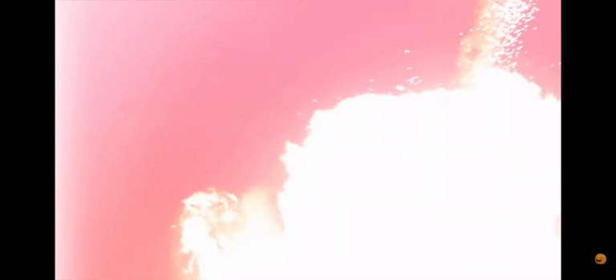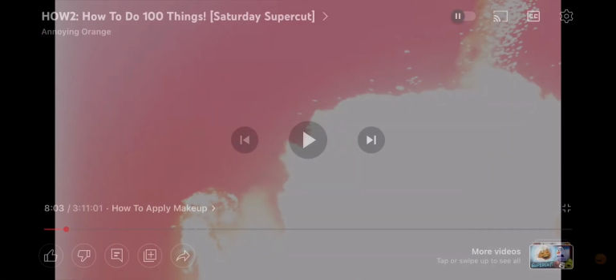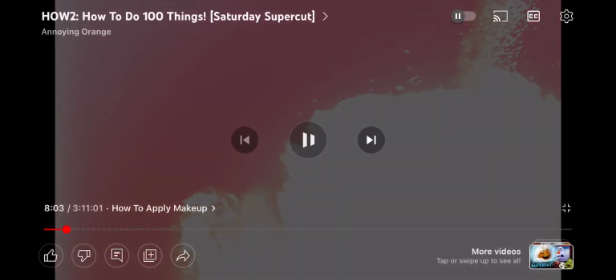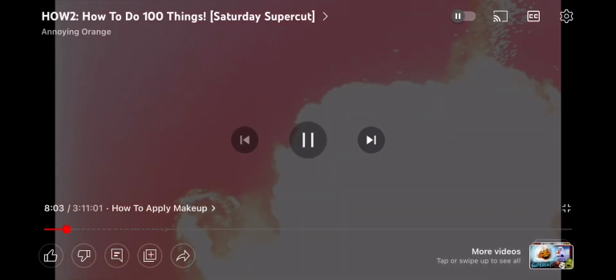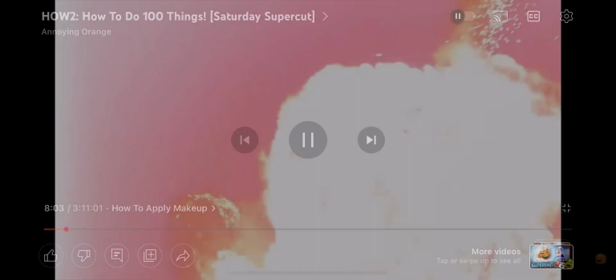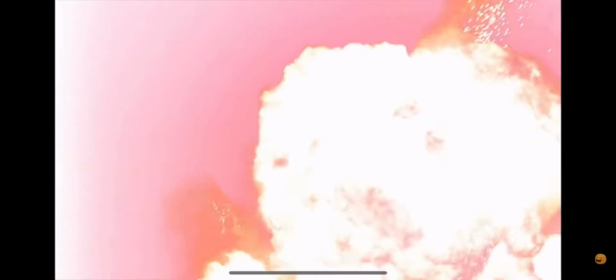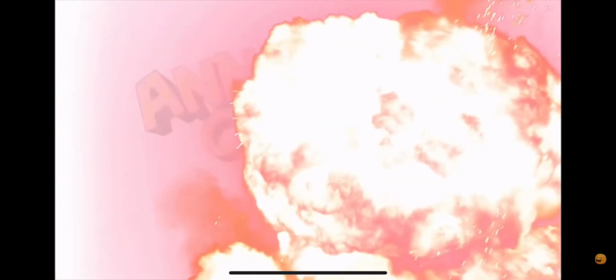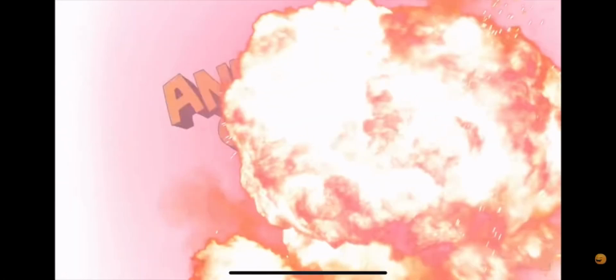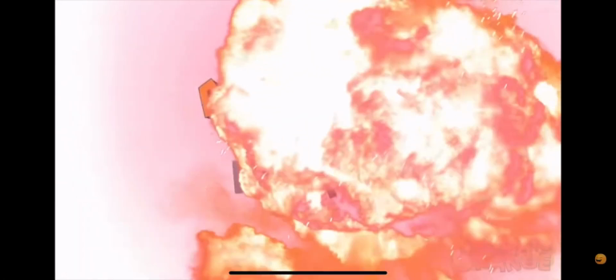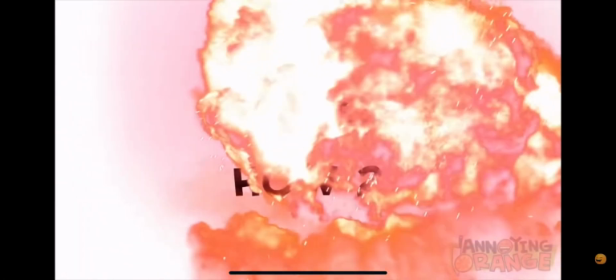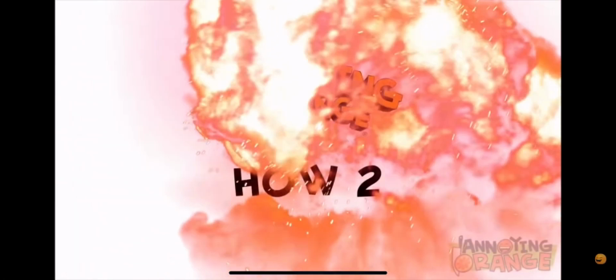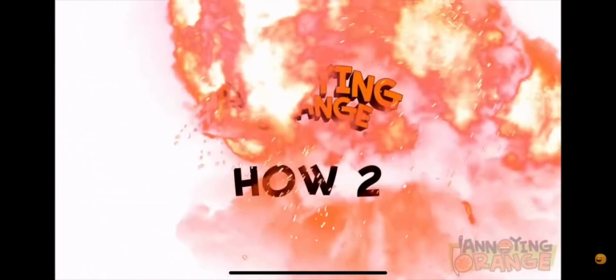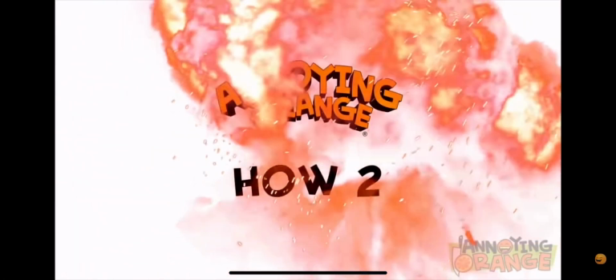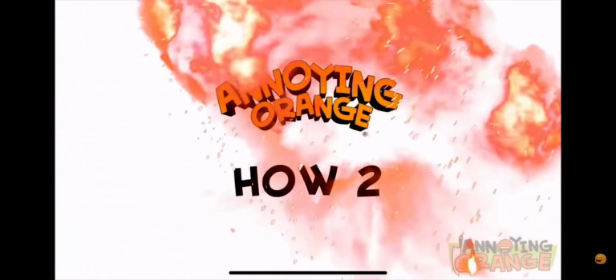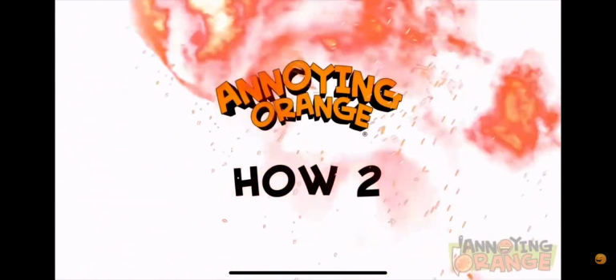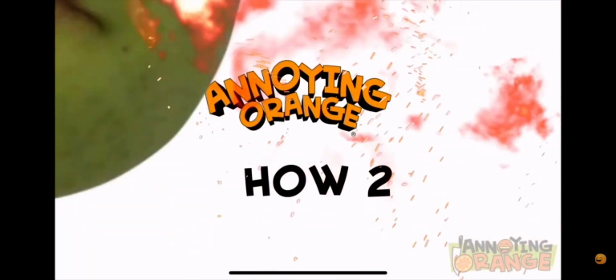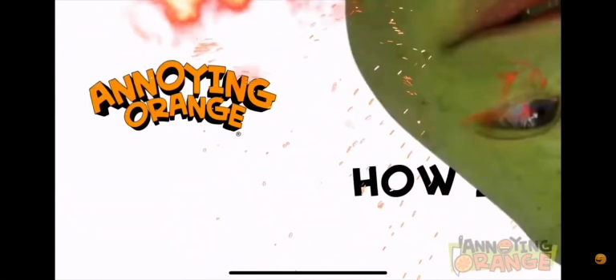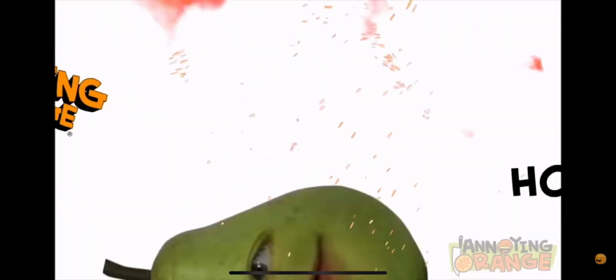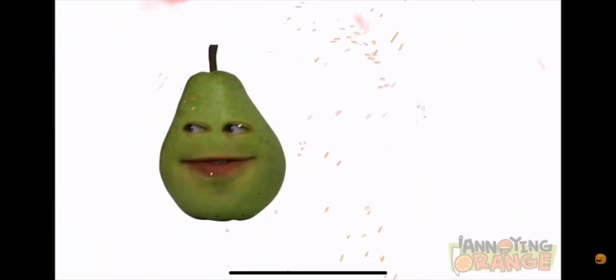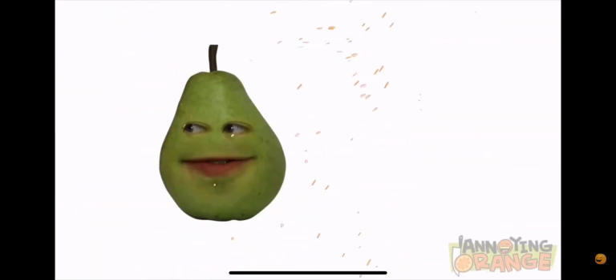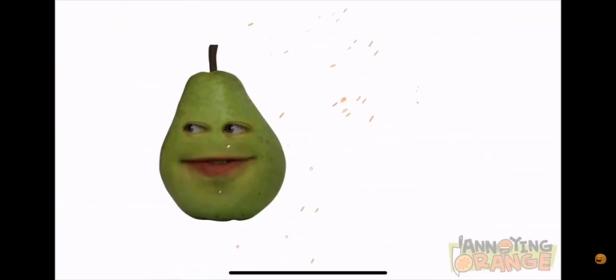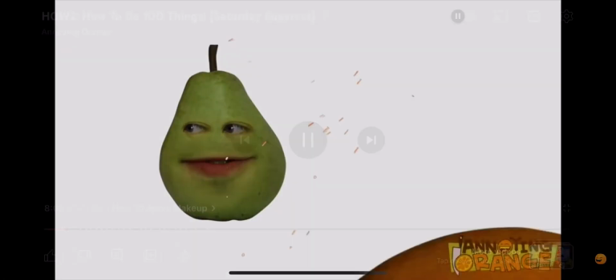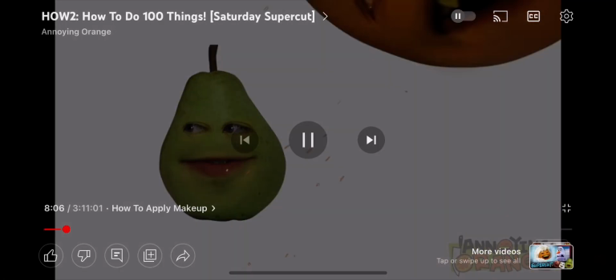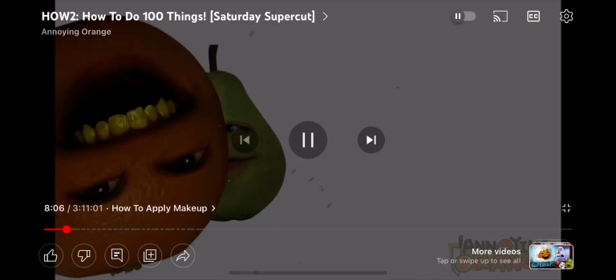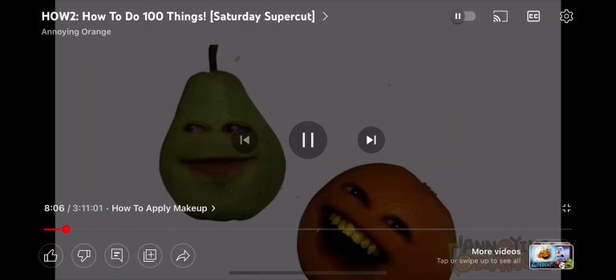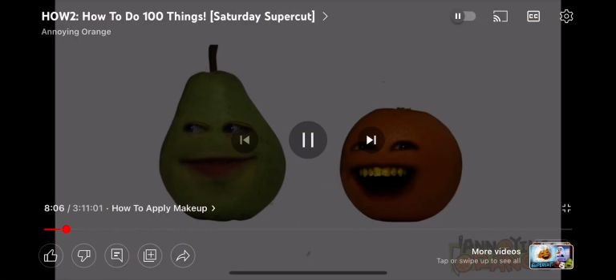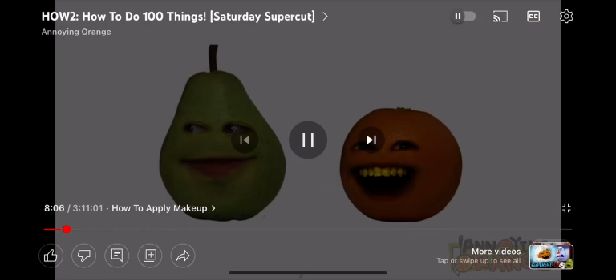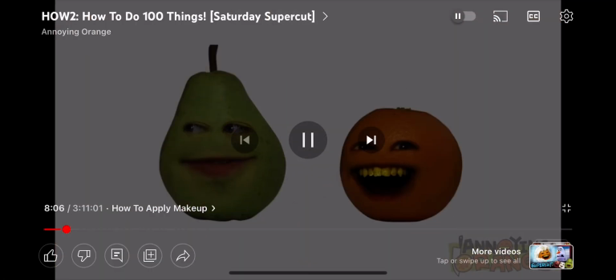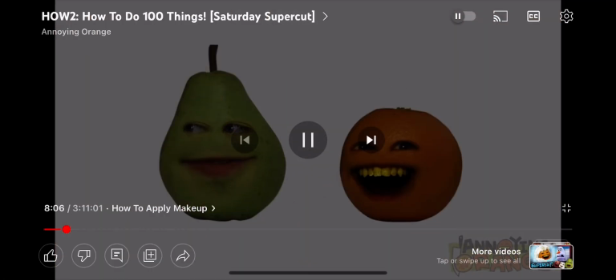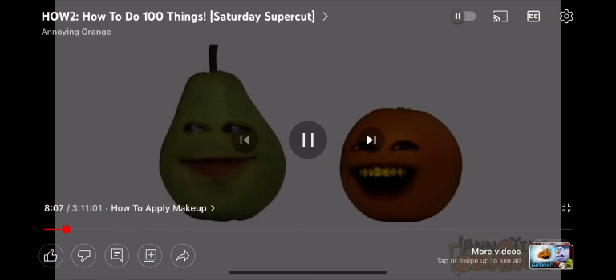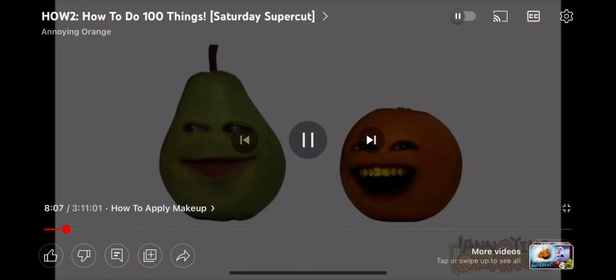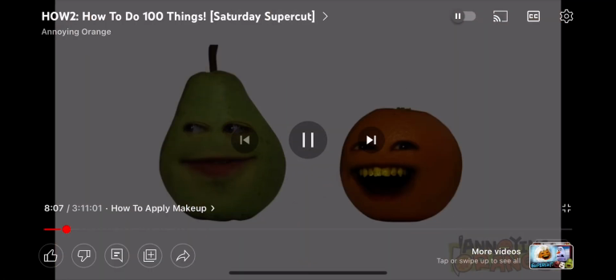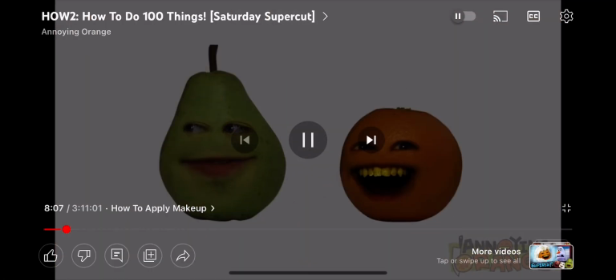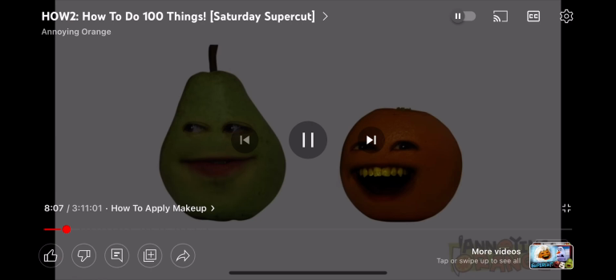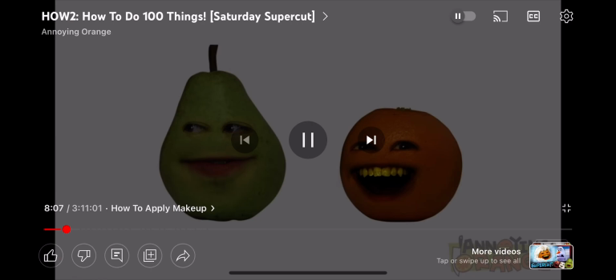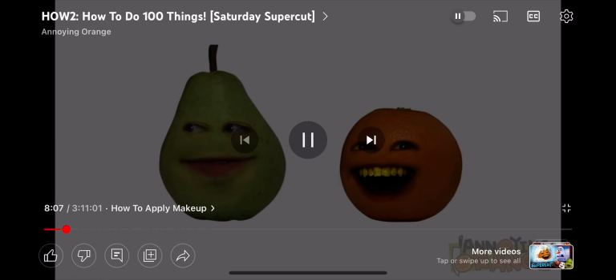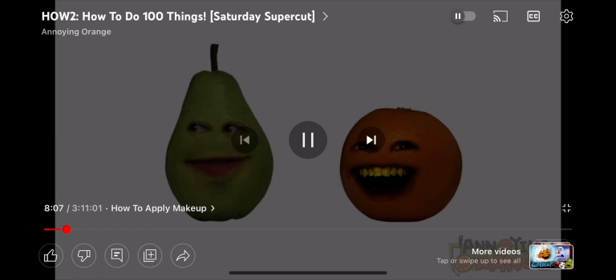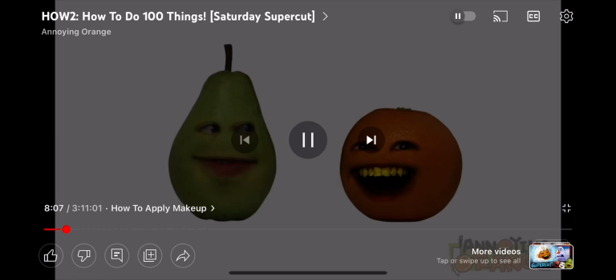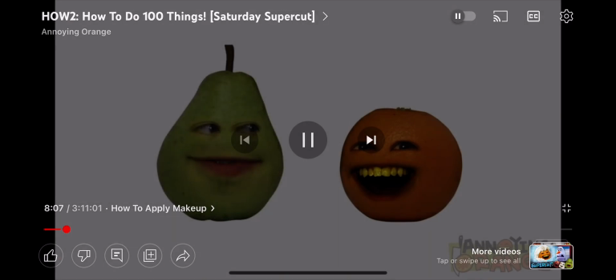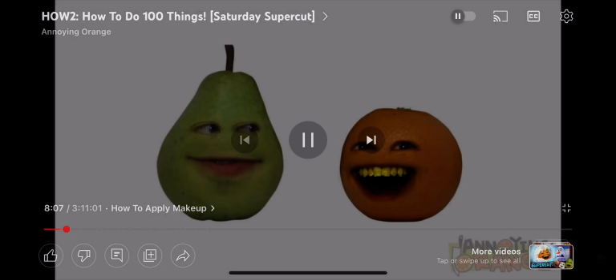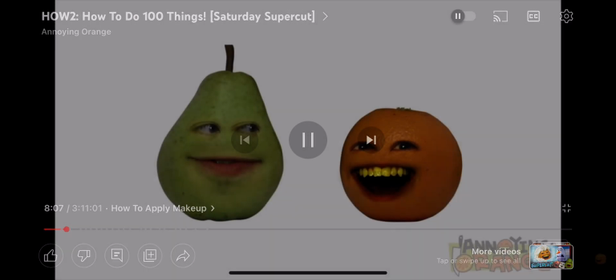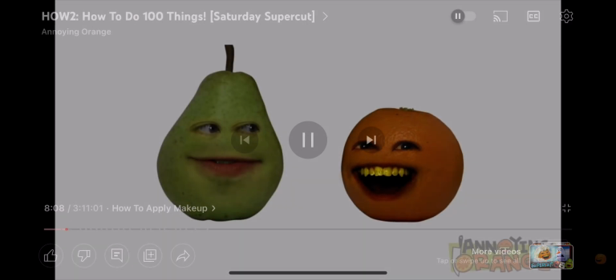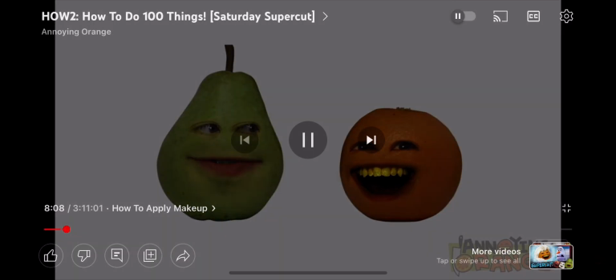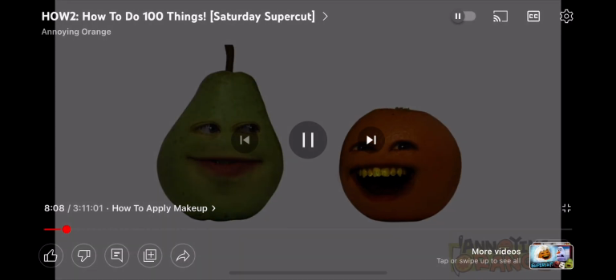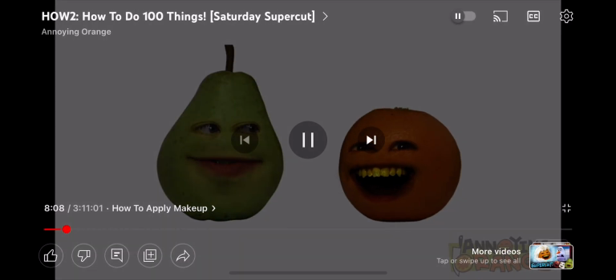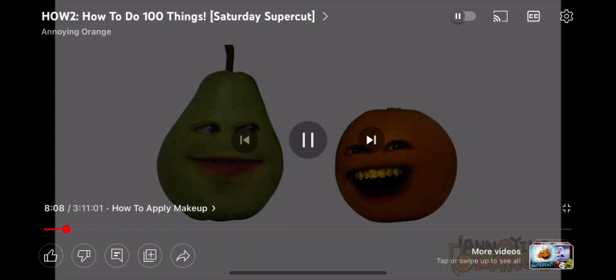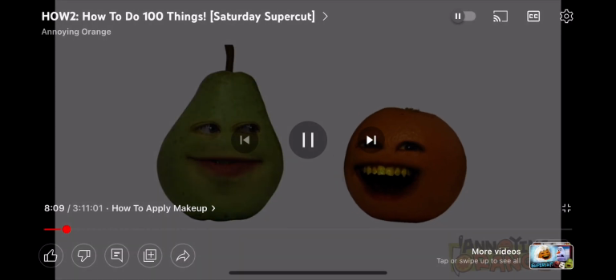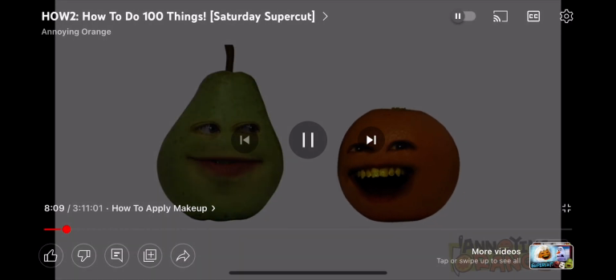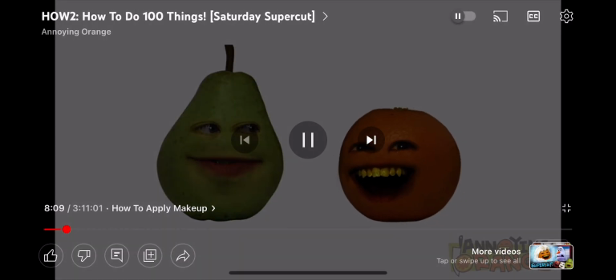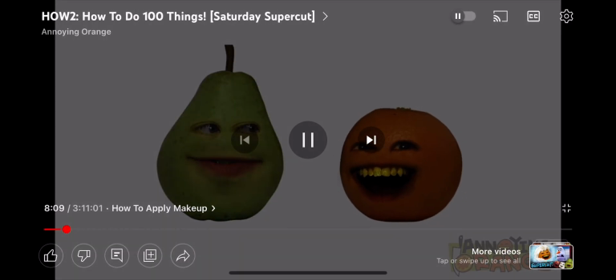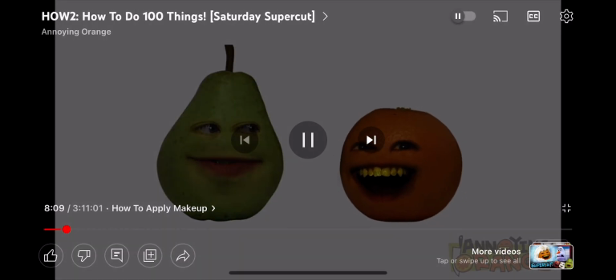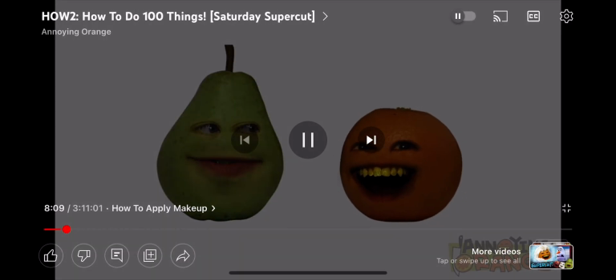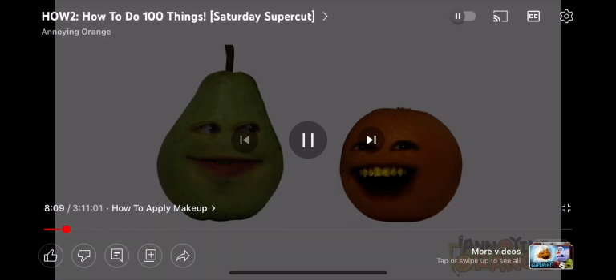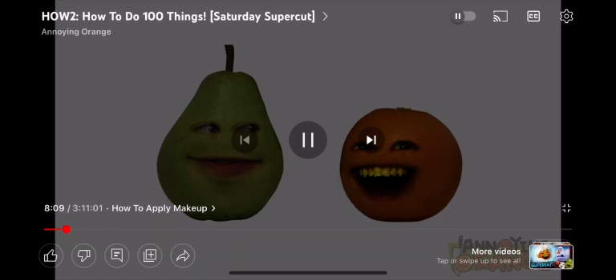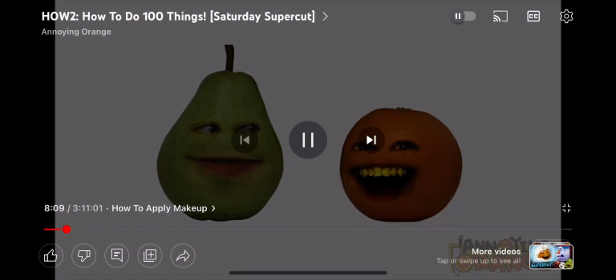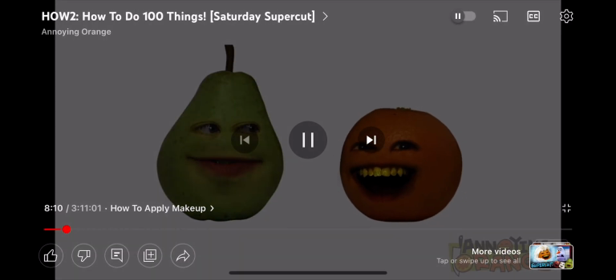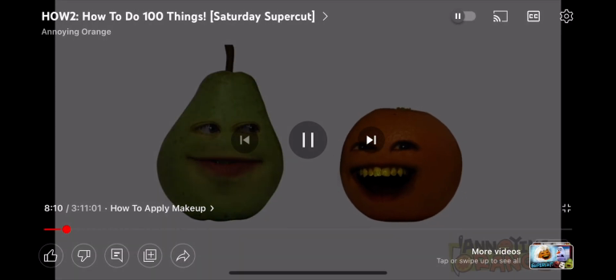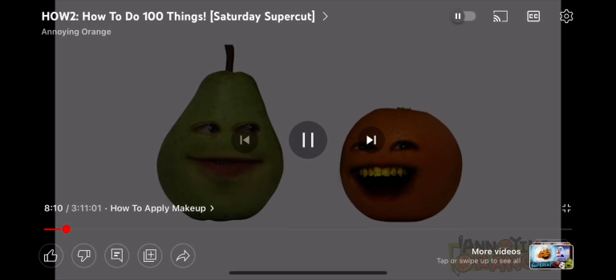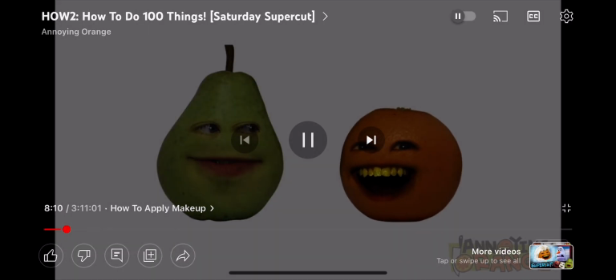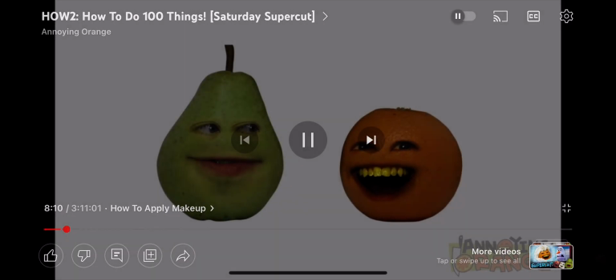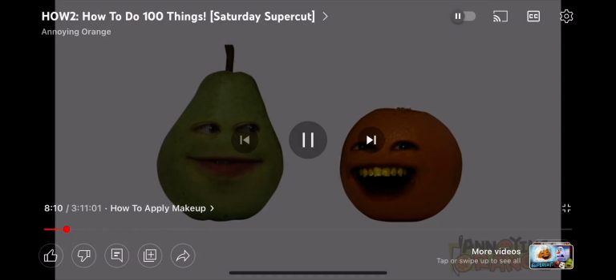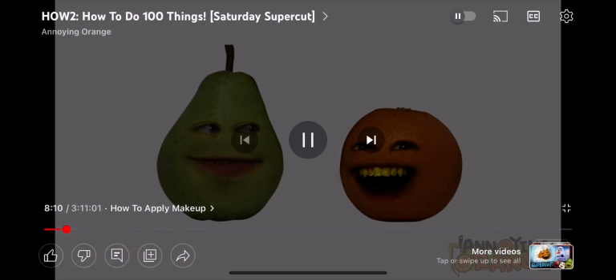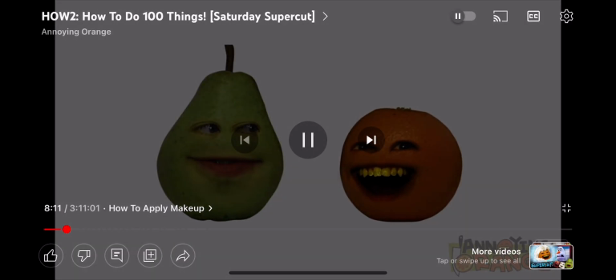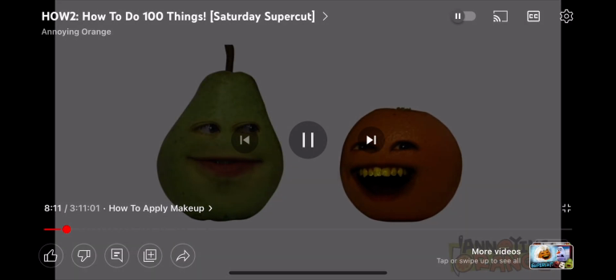Welcome to How To. I'm Pear. And I'm Loser Say What? What? Oh, real mature dude.